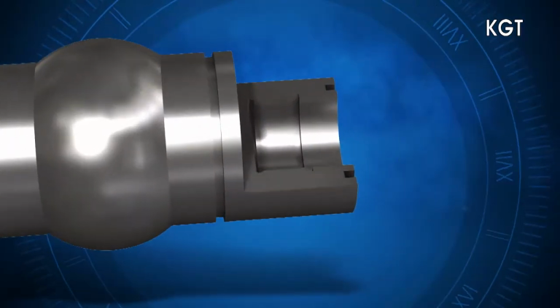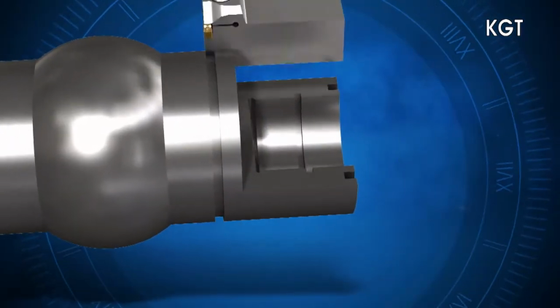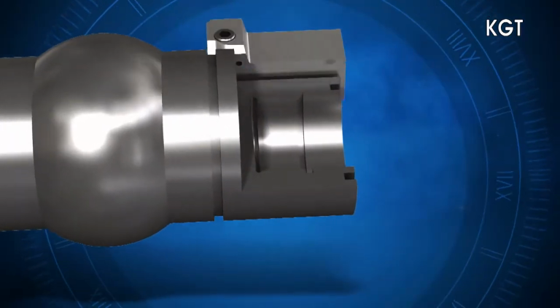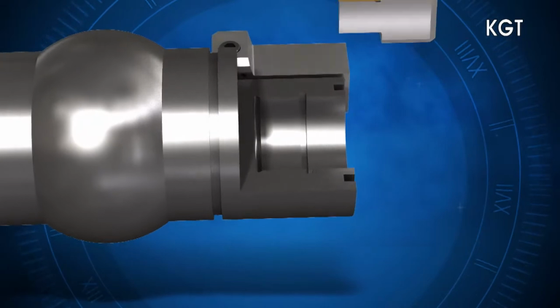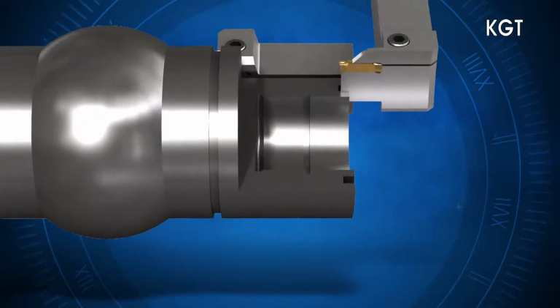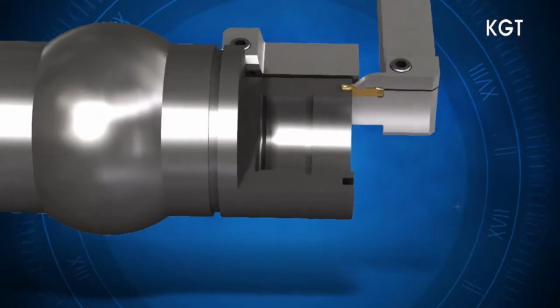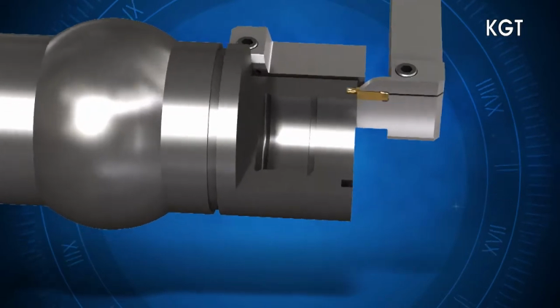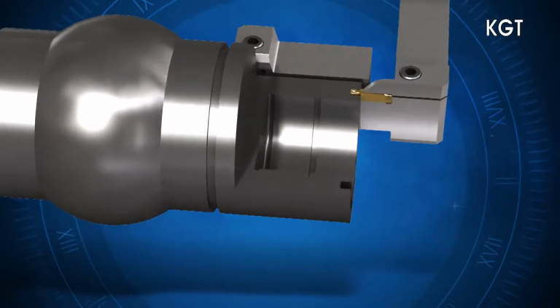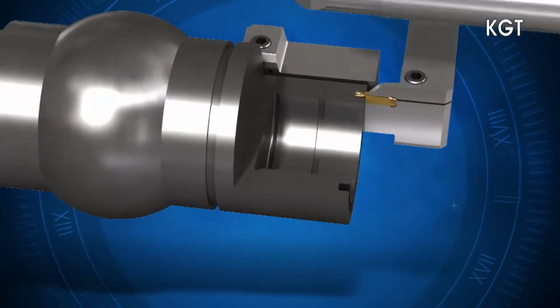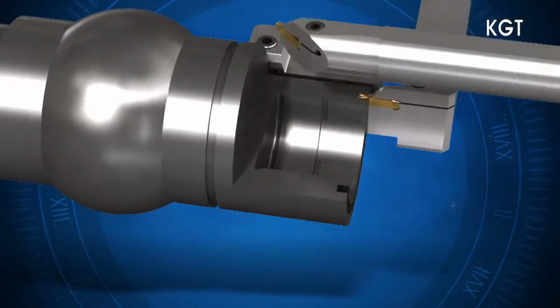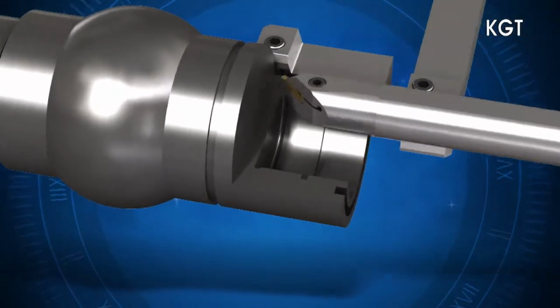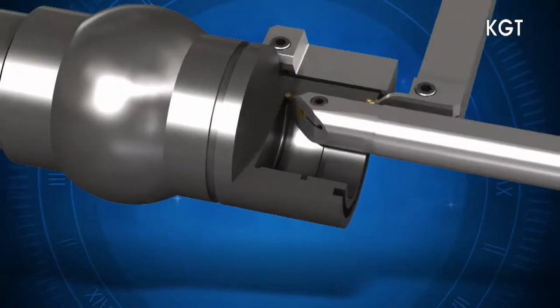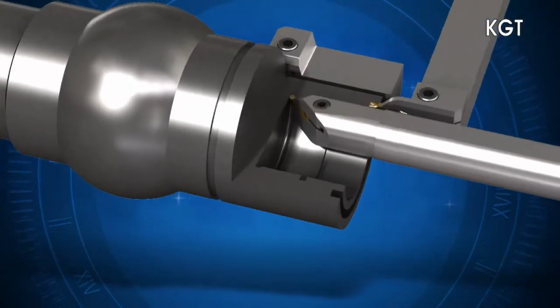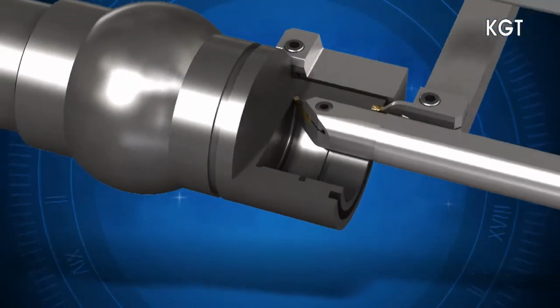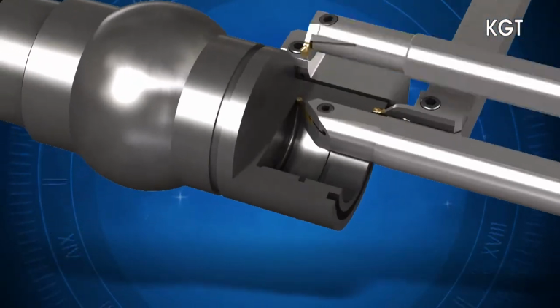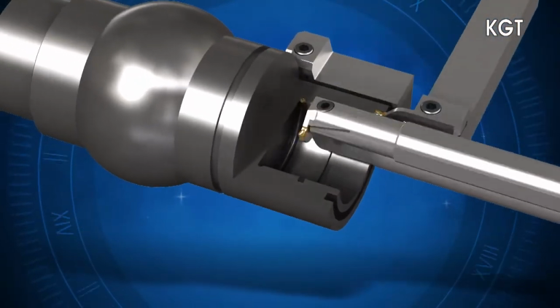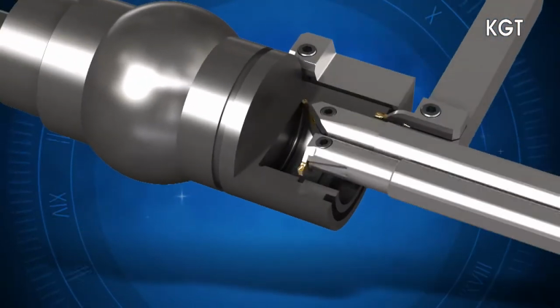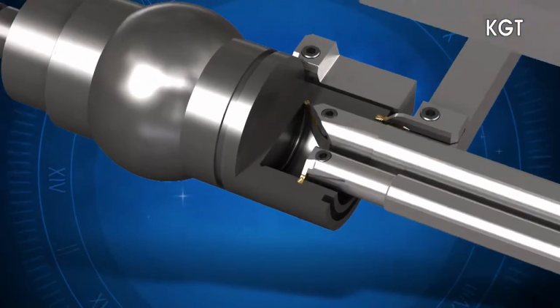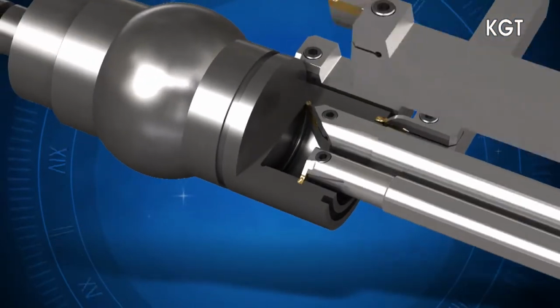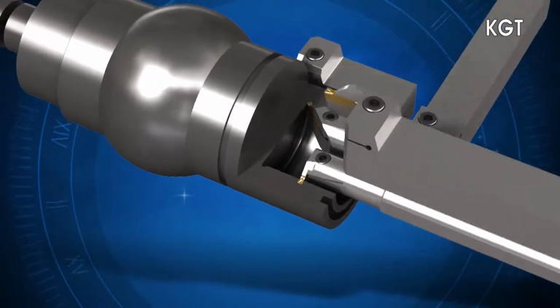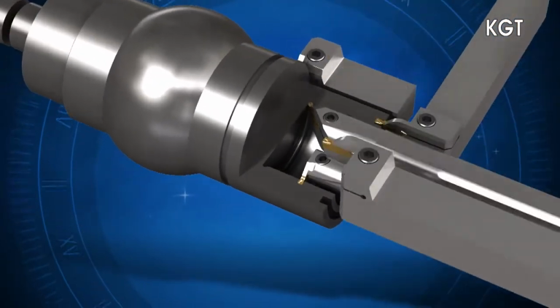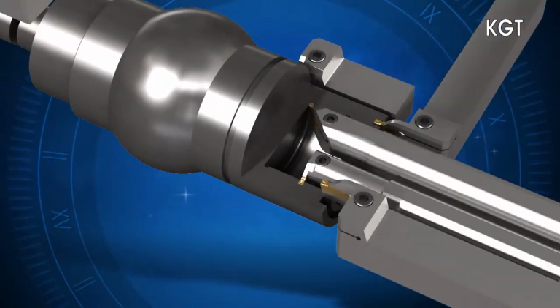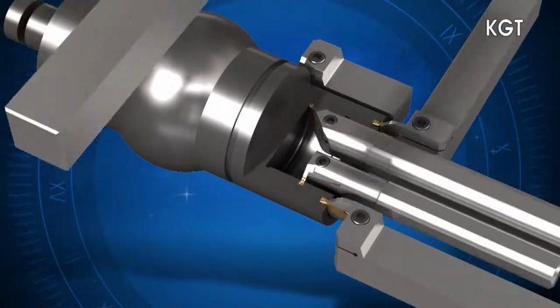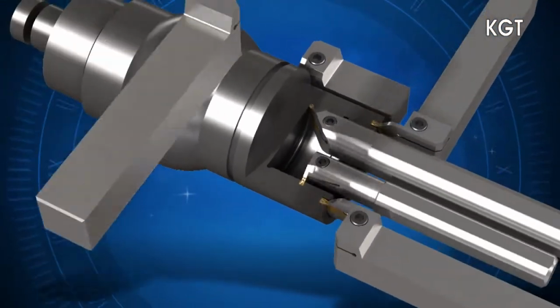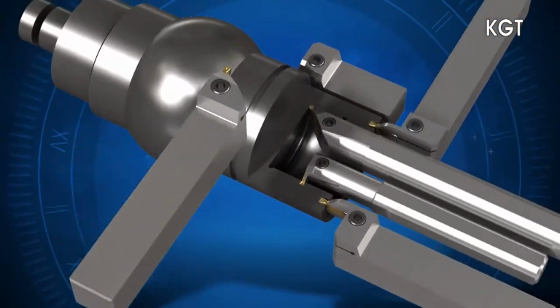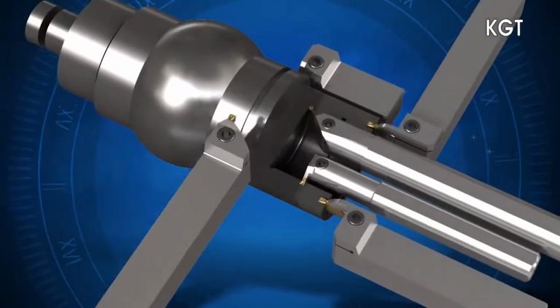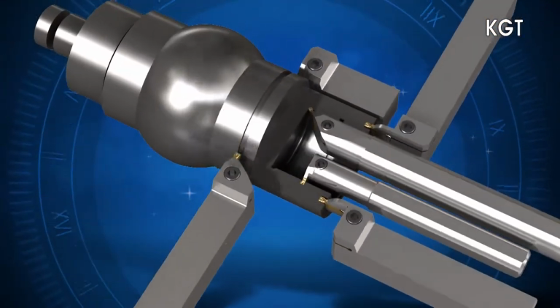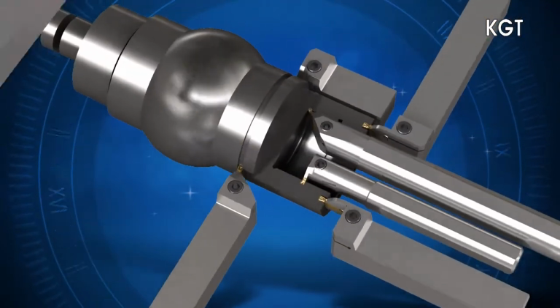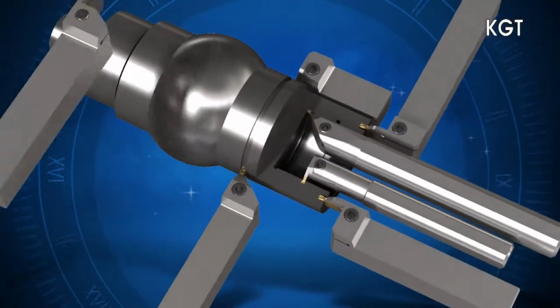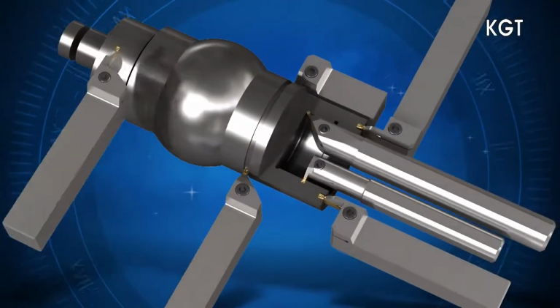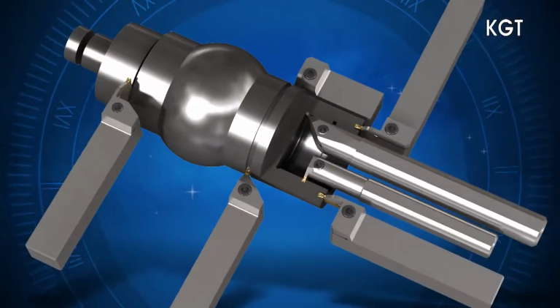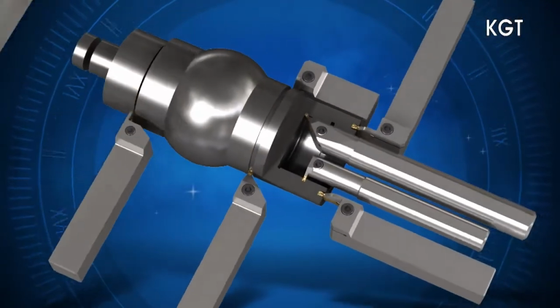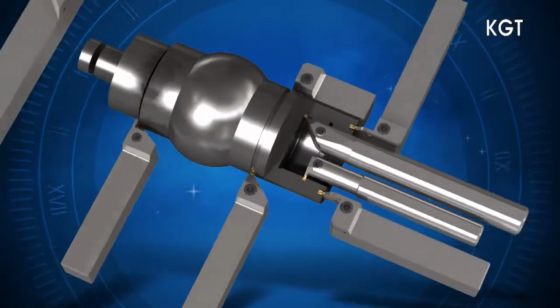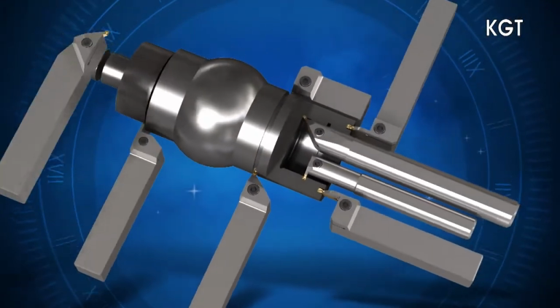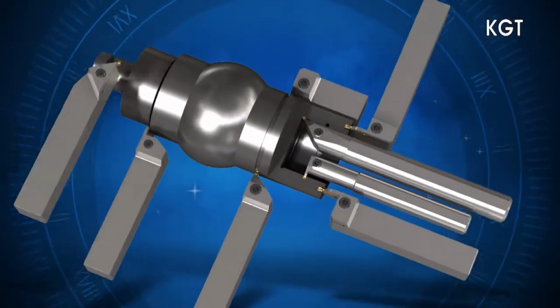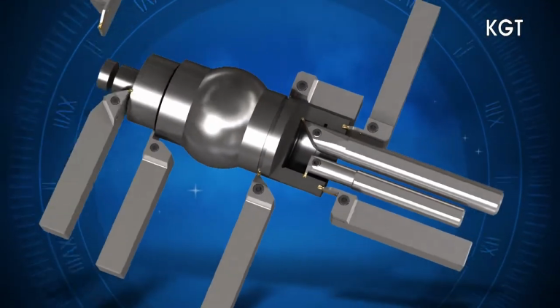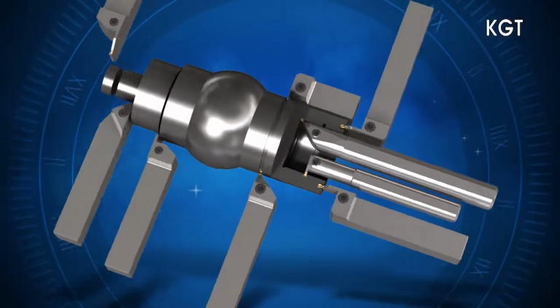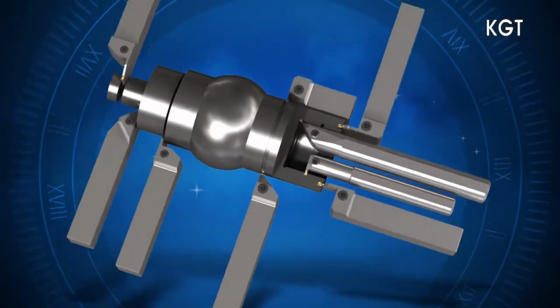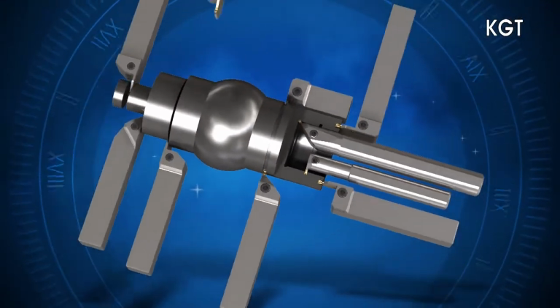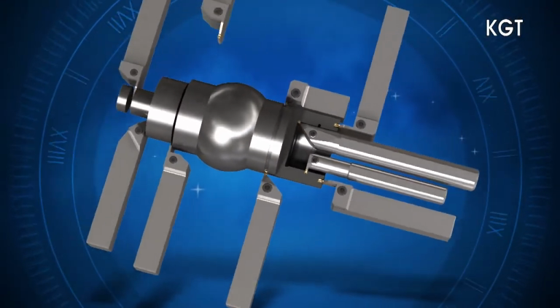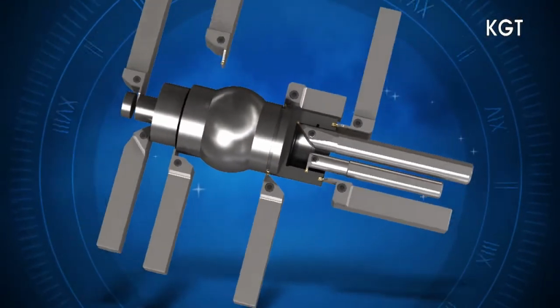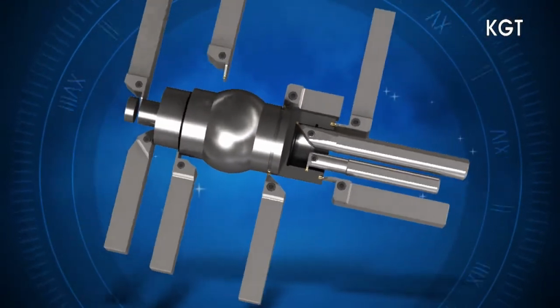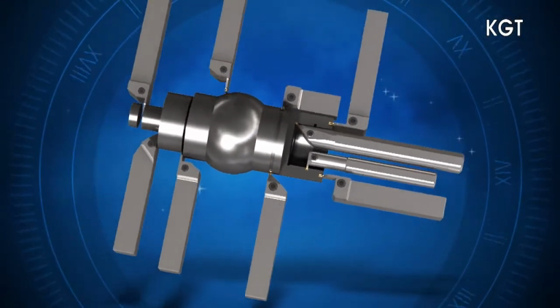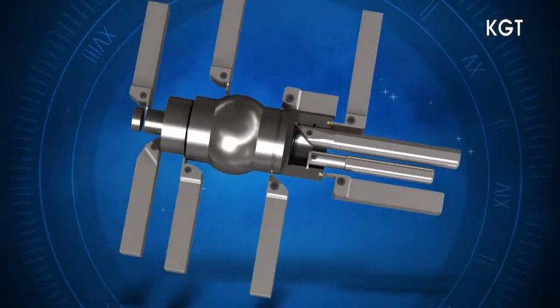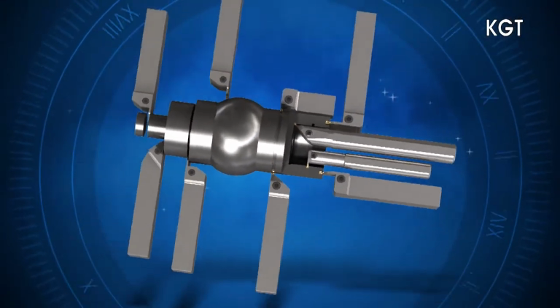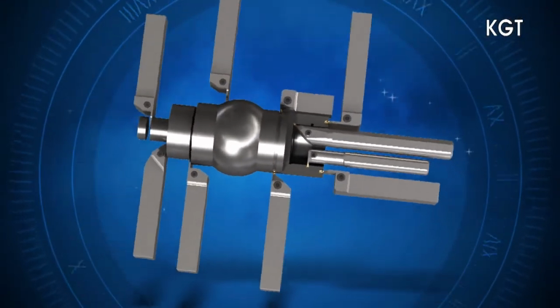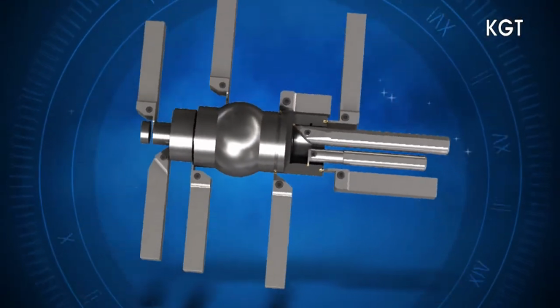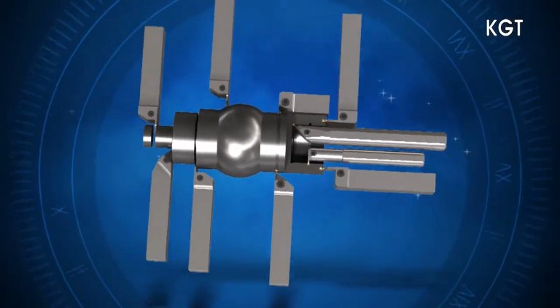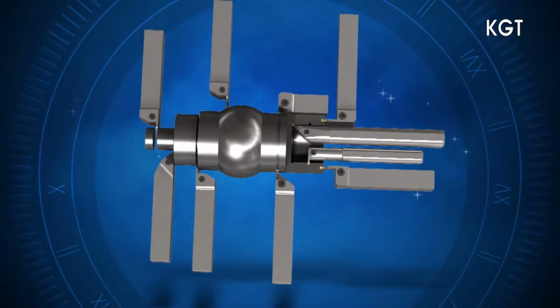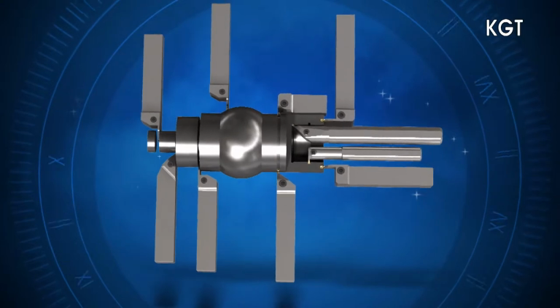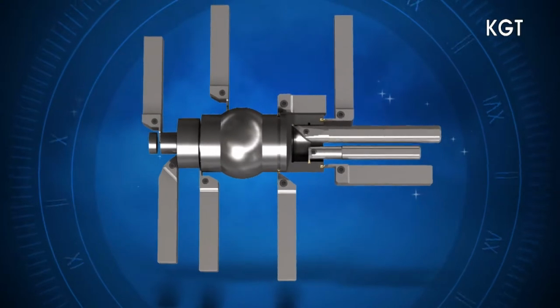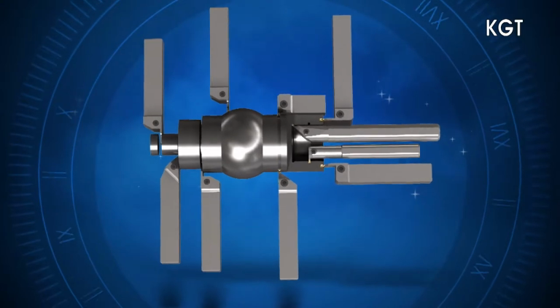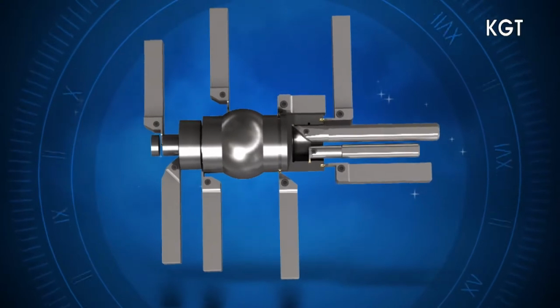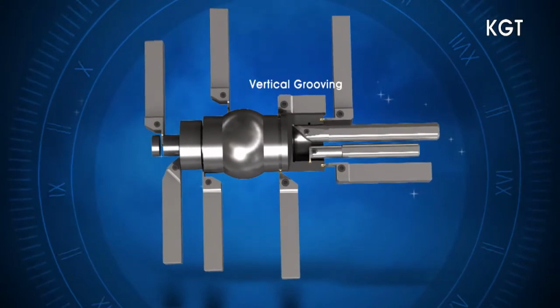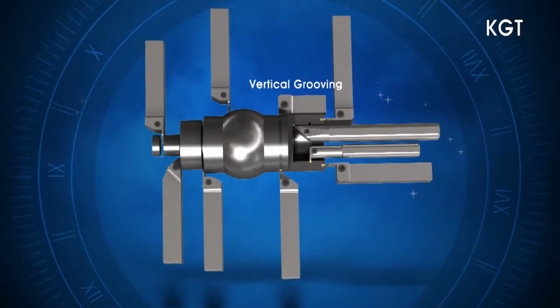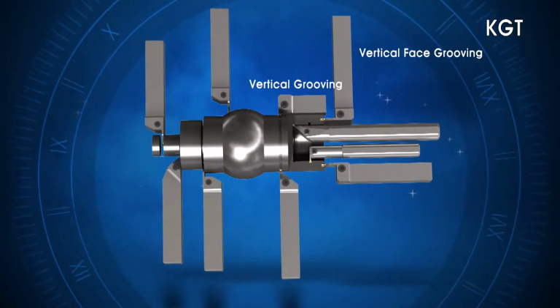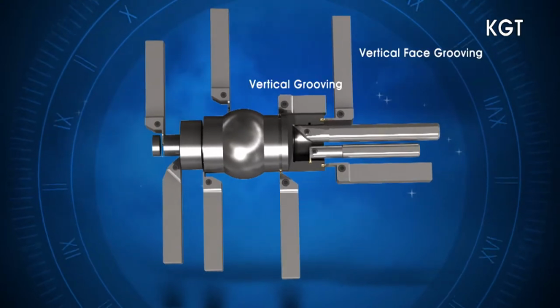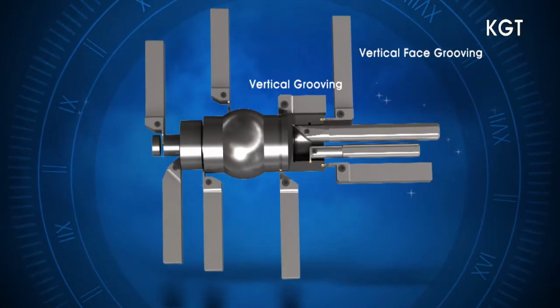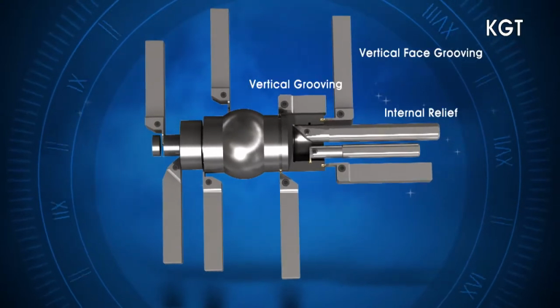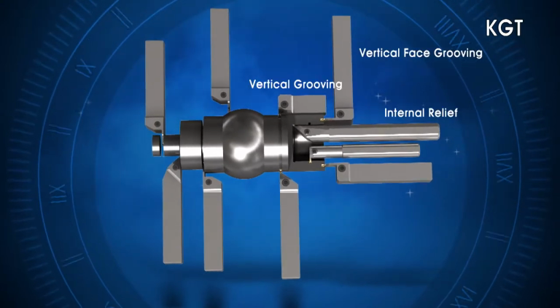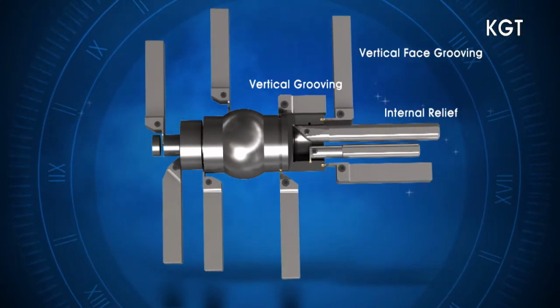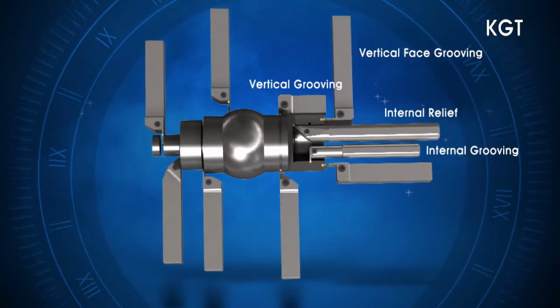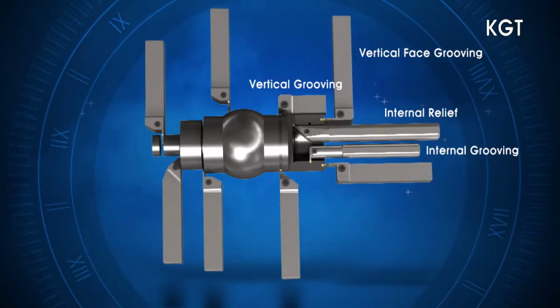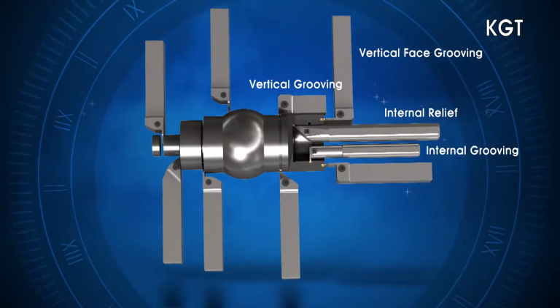The KGT Series offers a variety of machining solutions for external, internal and relief turning, as well as face grooving.